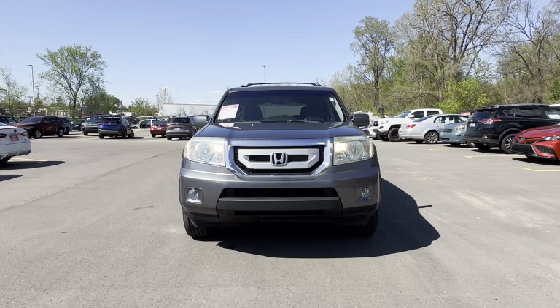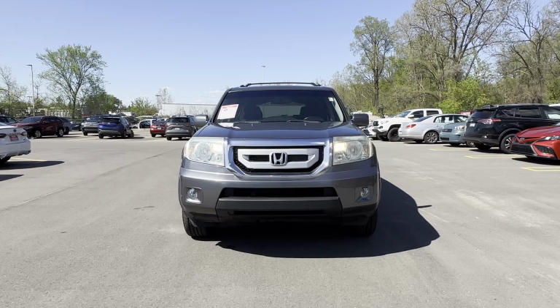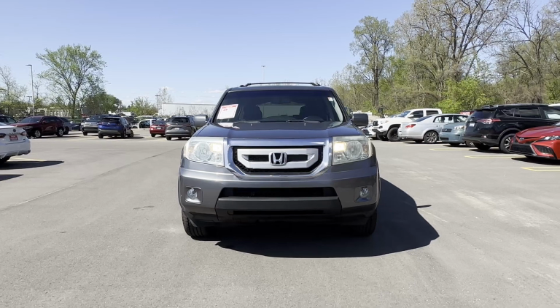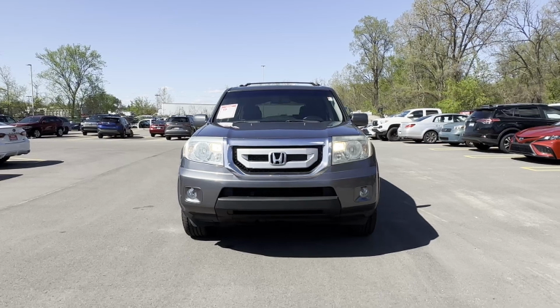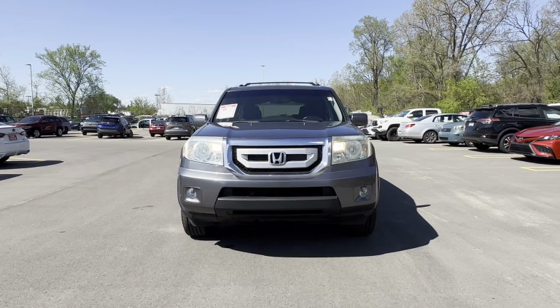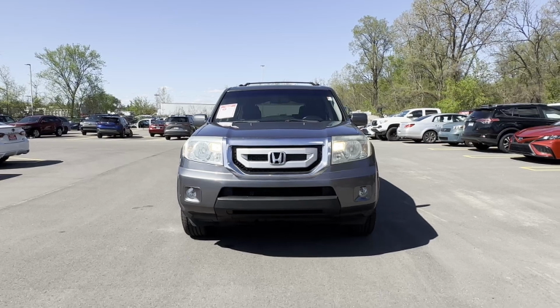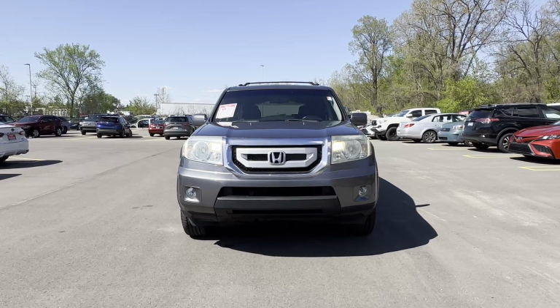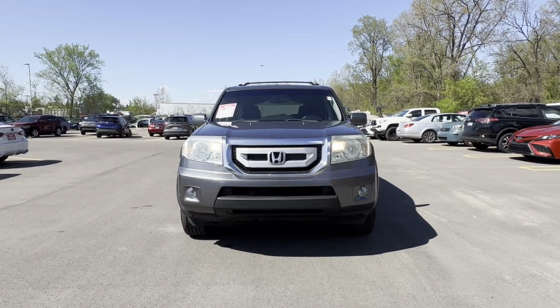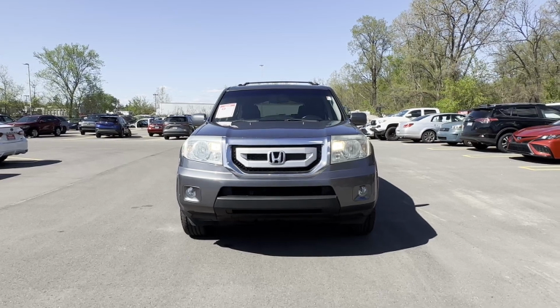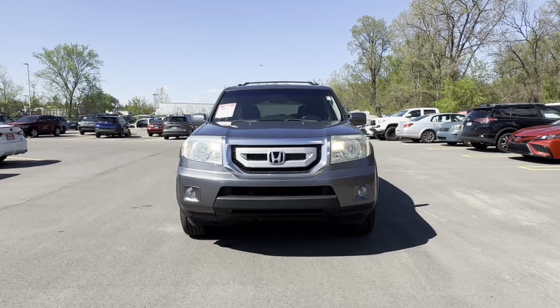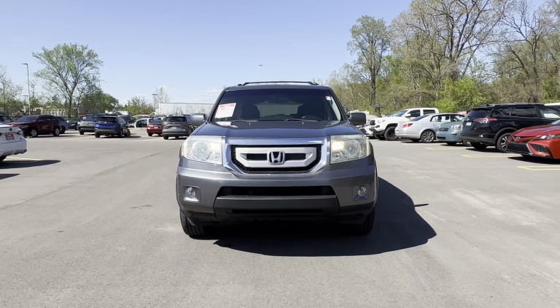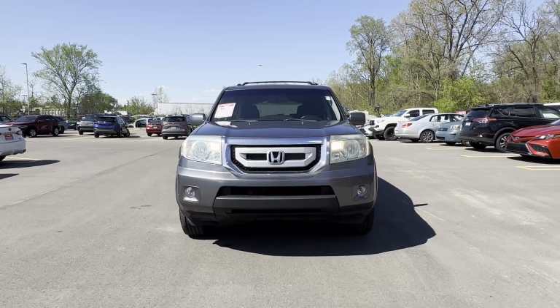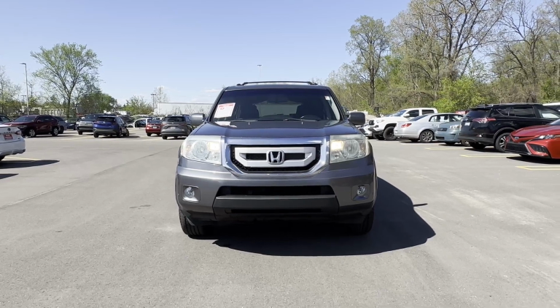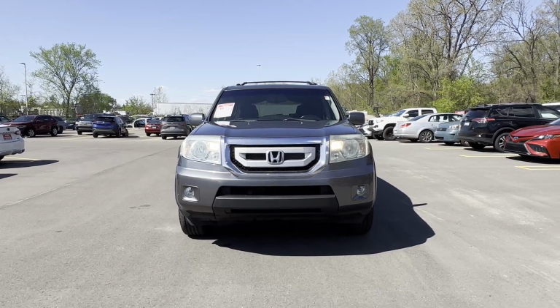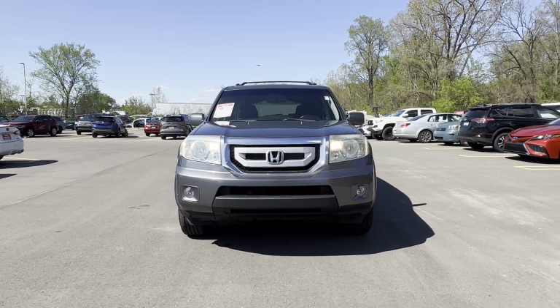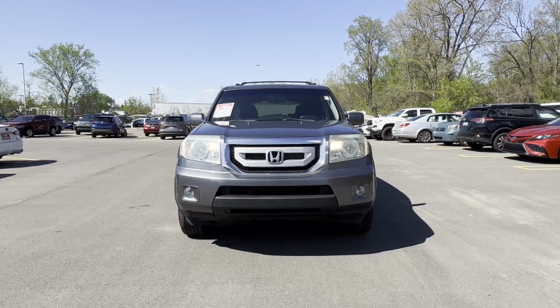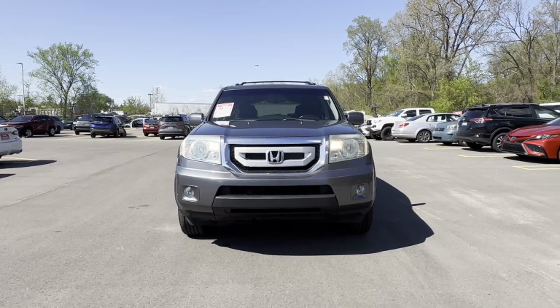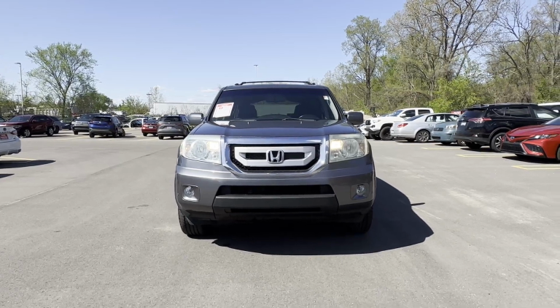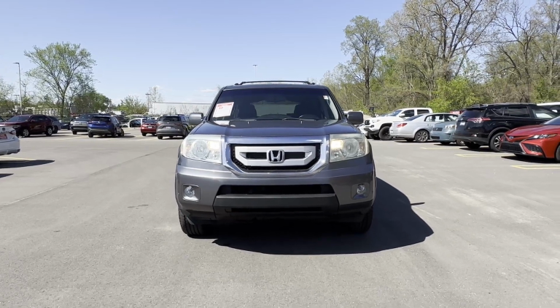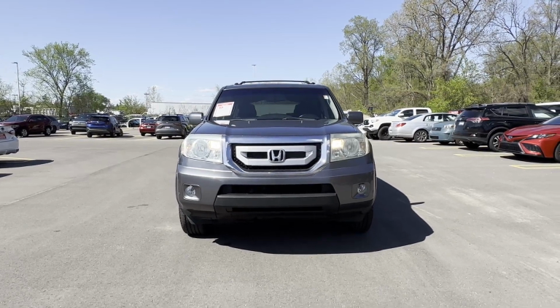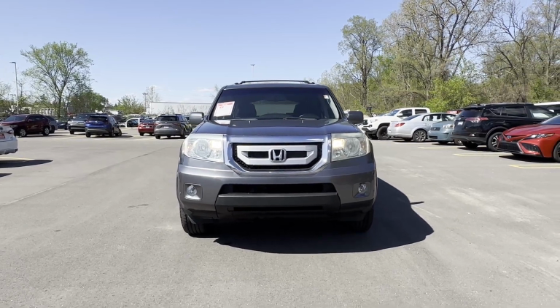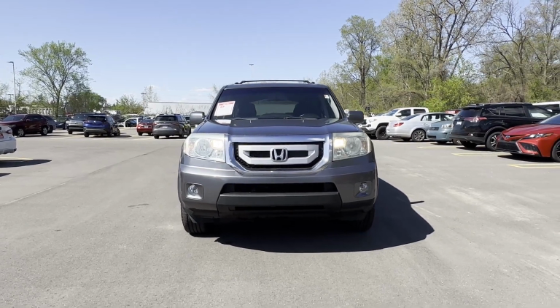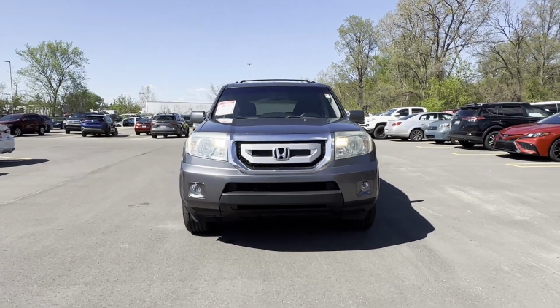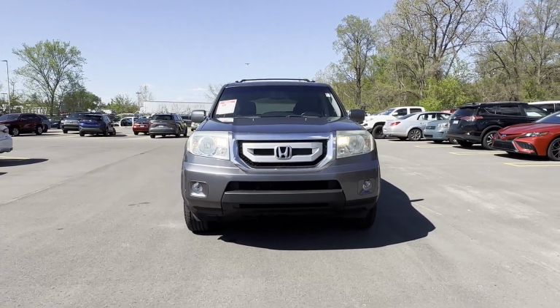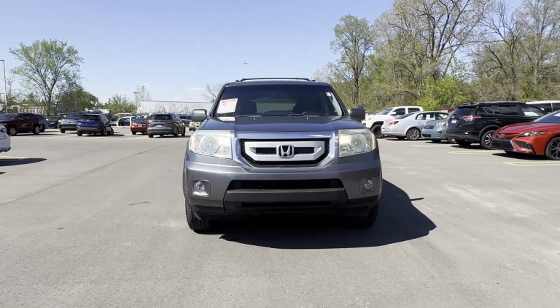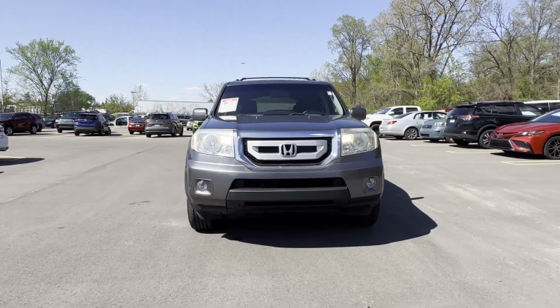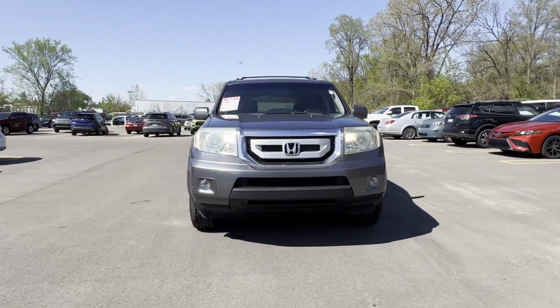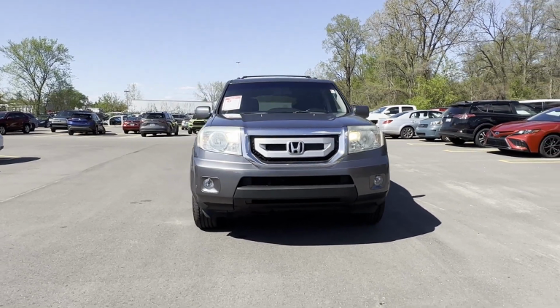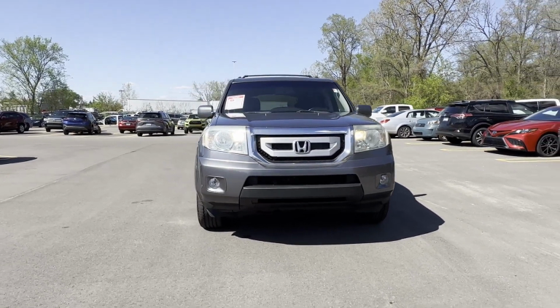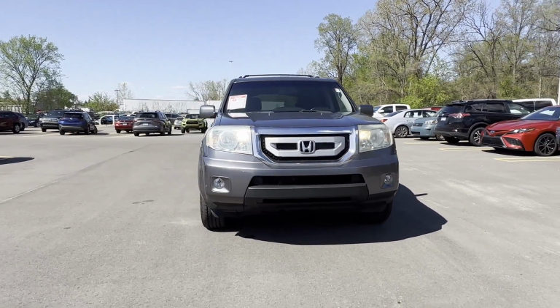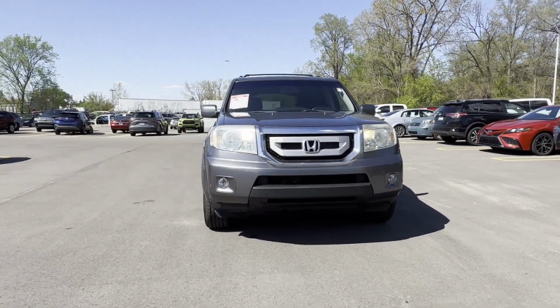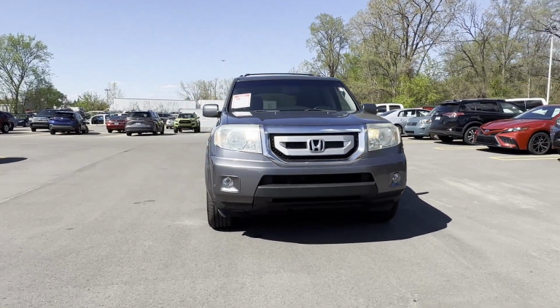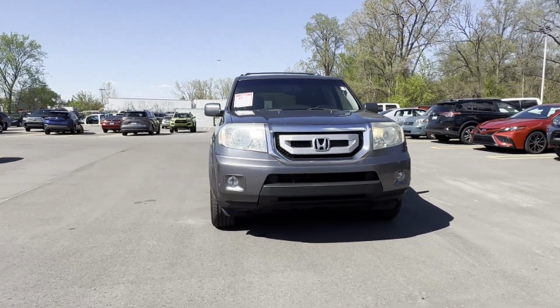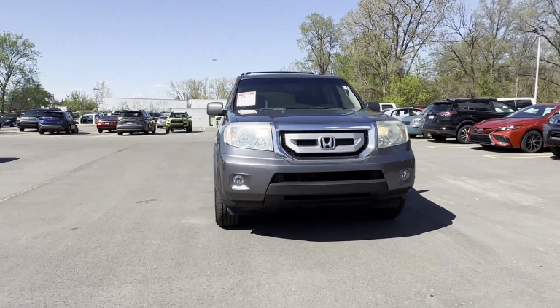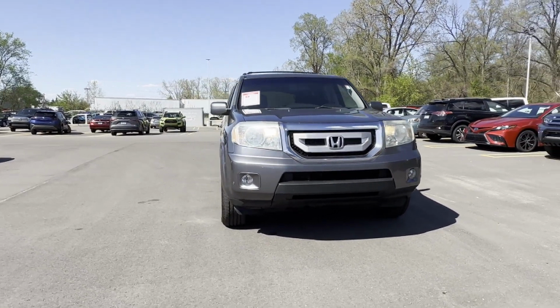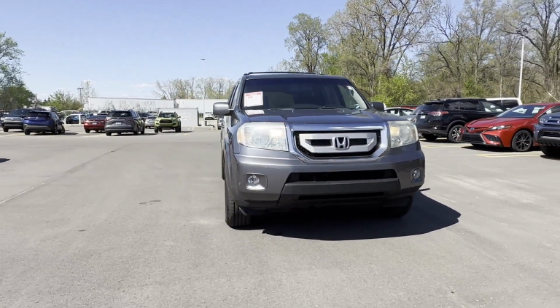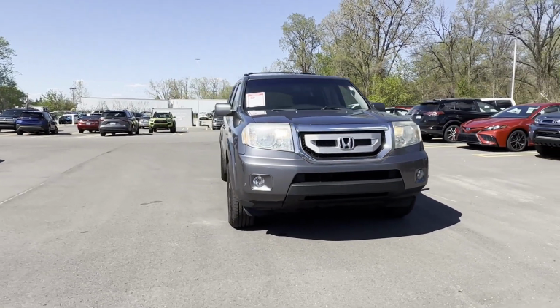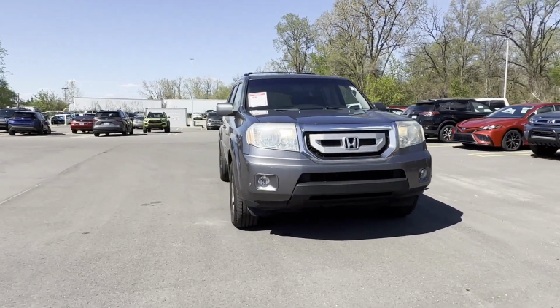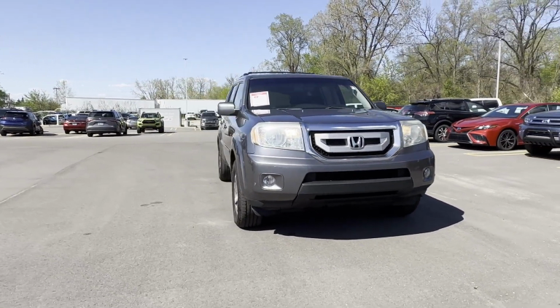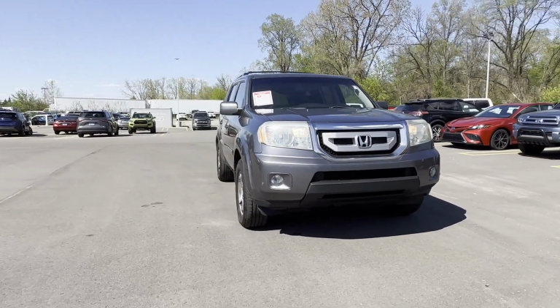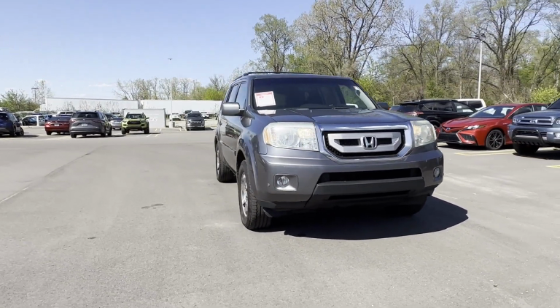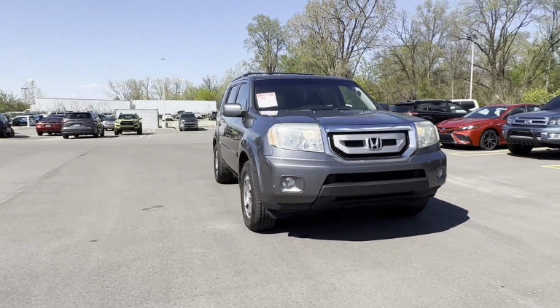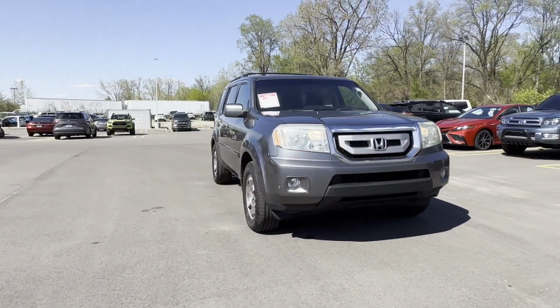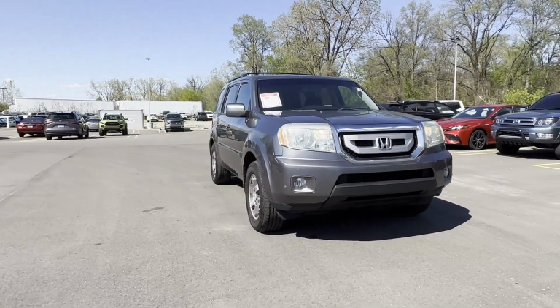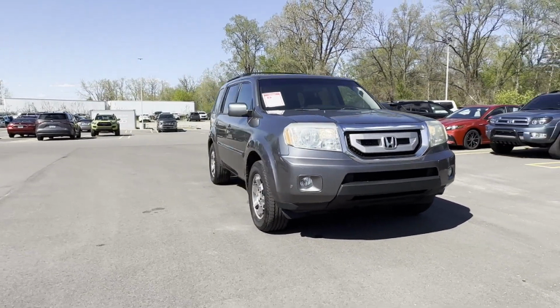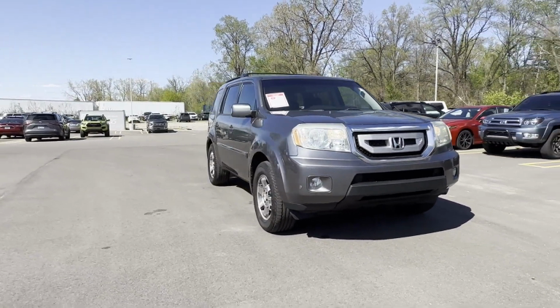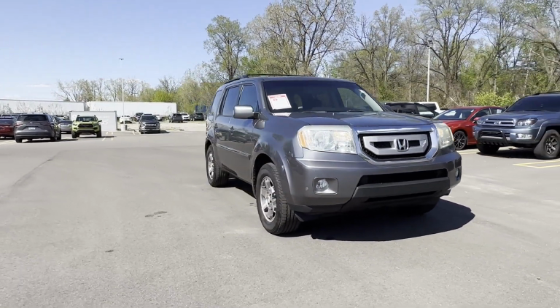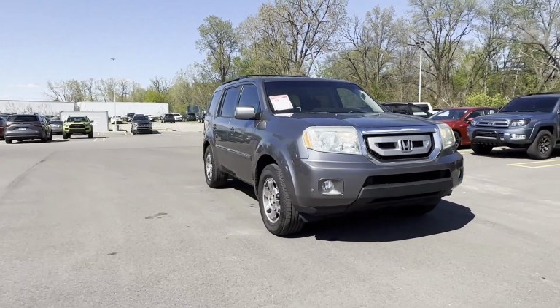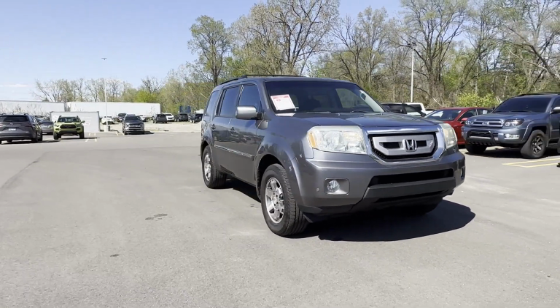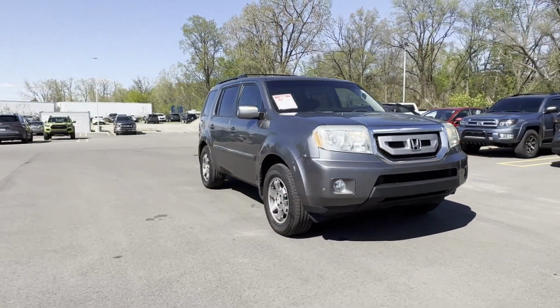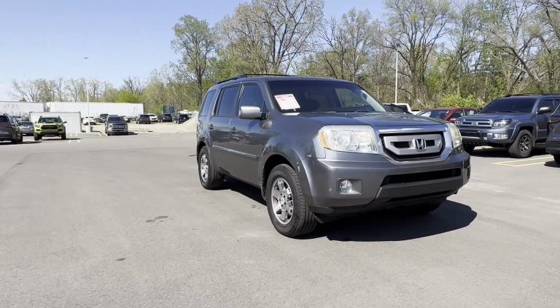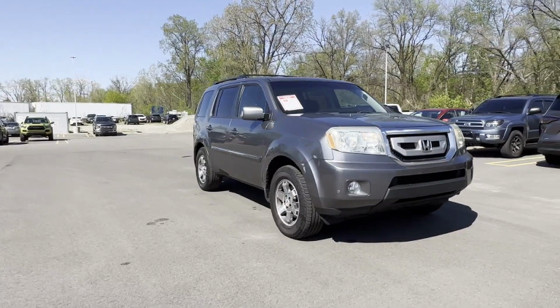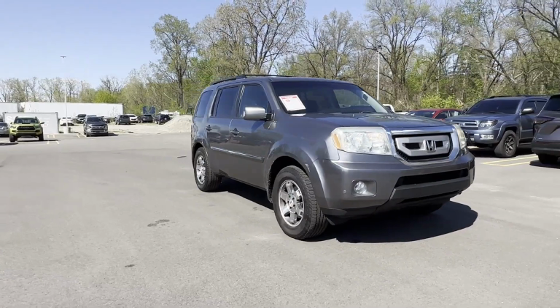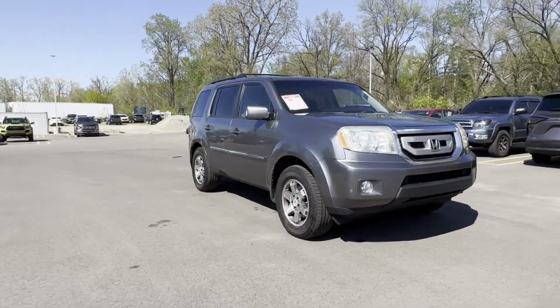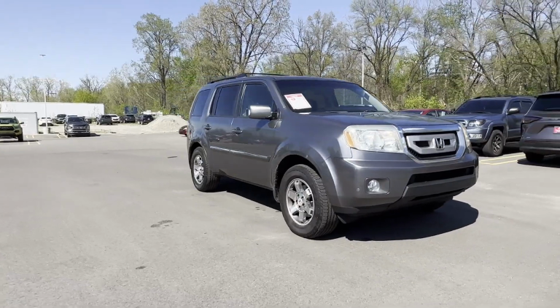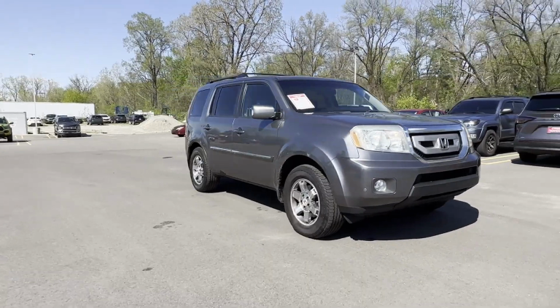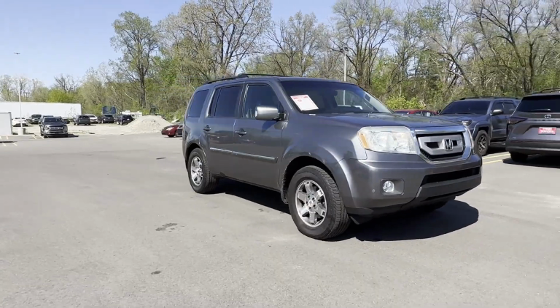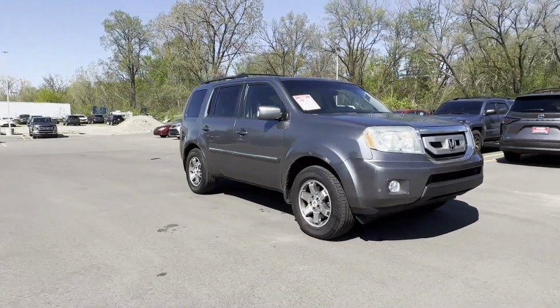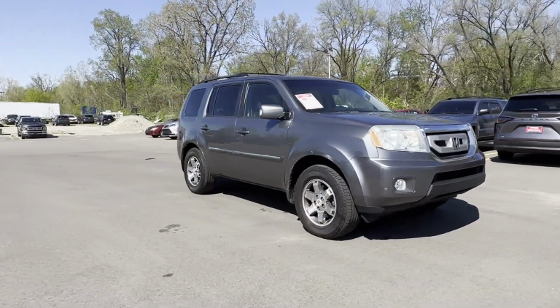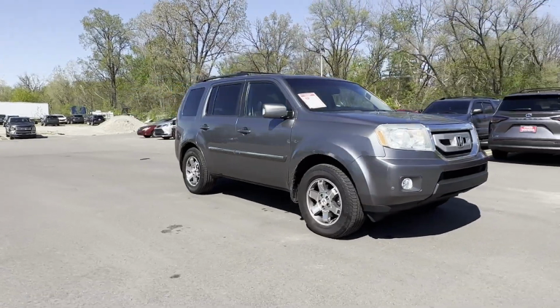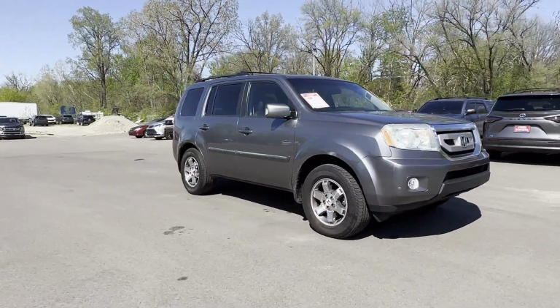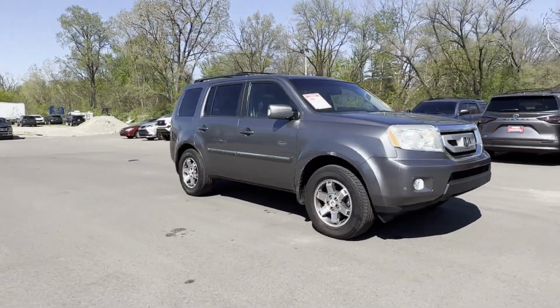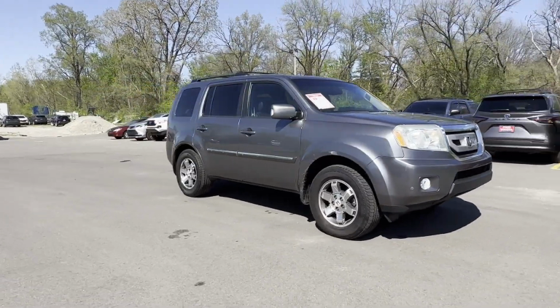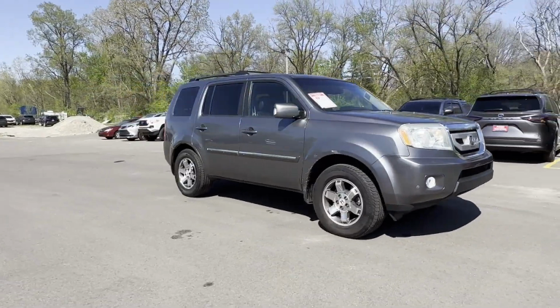2009 Honda Pilot. This SUV offers space as well as power and performance.